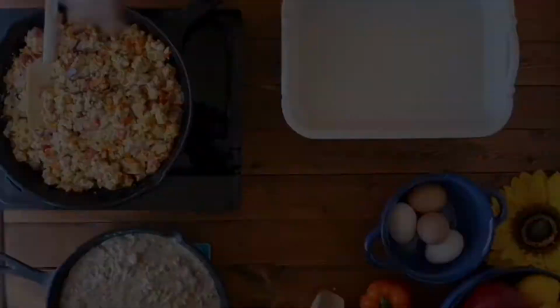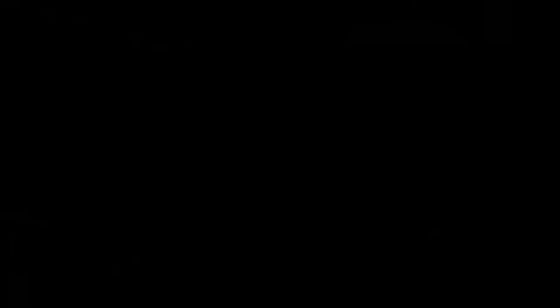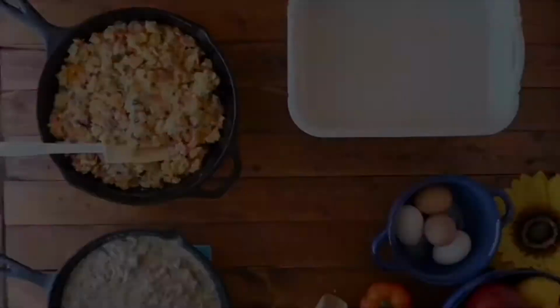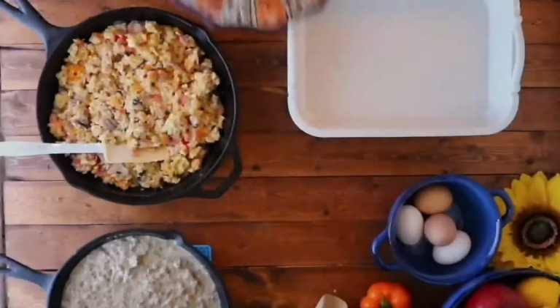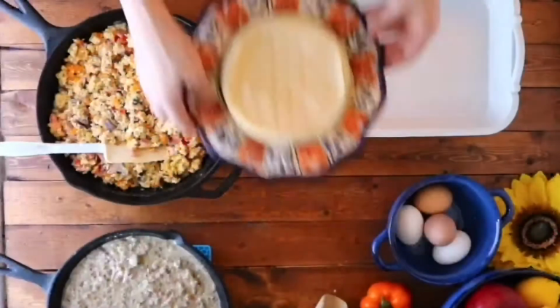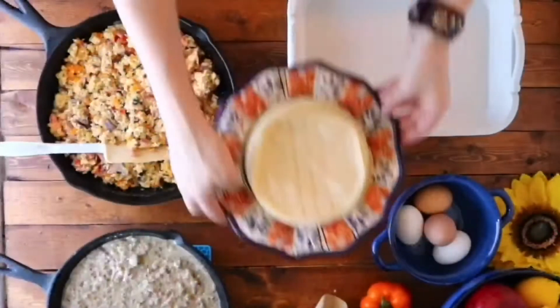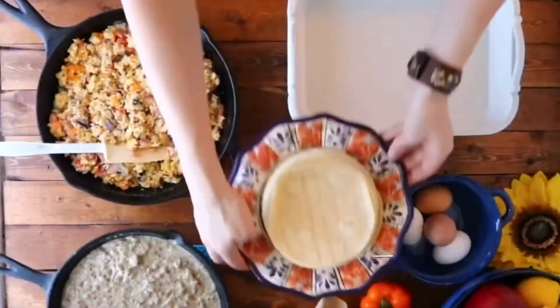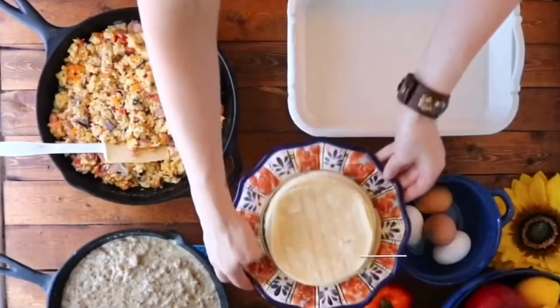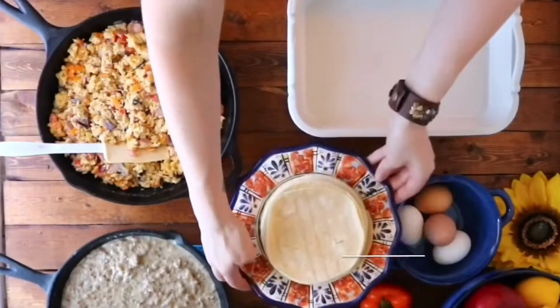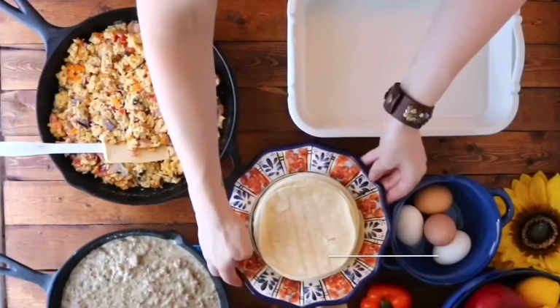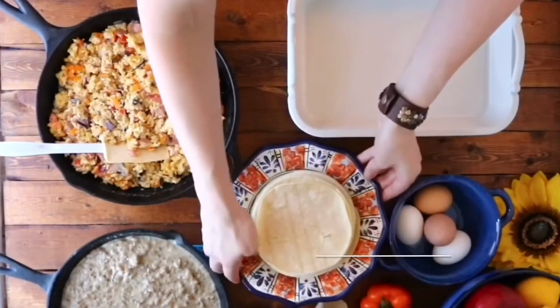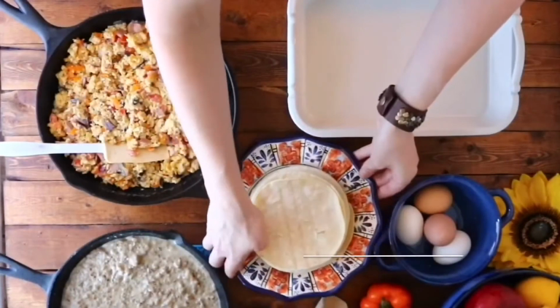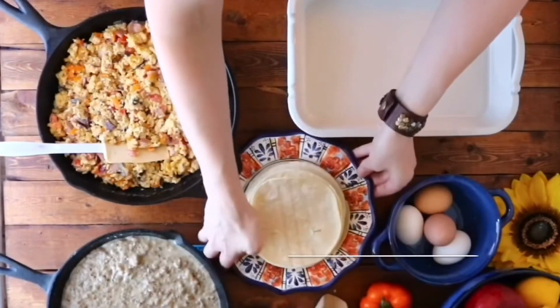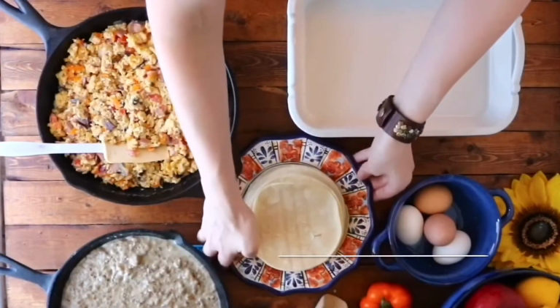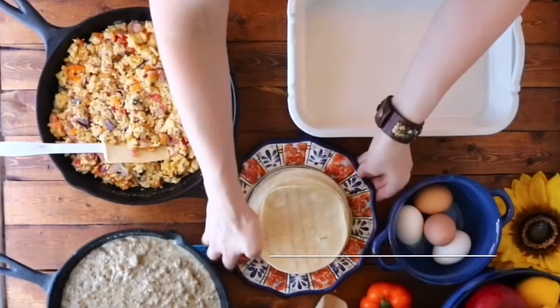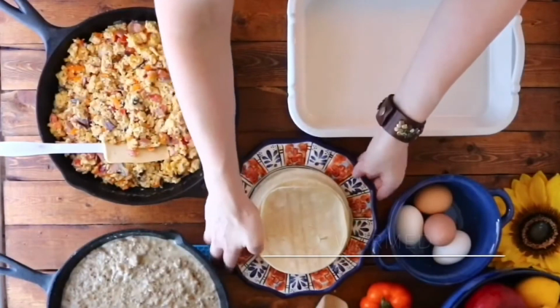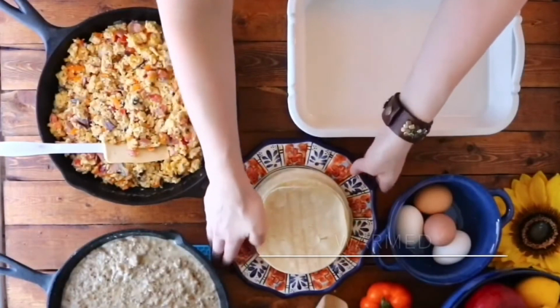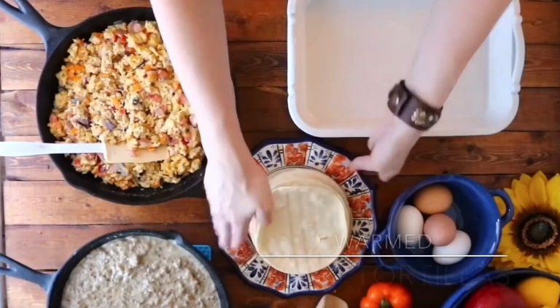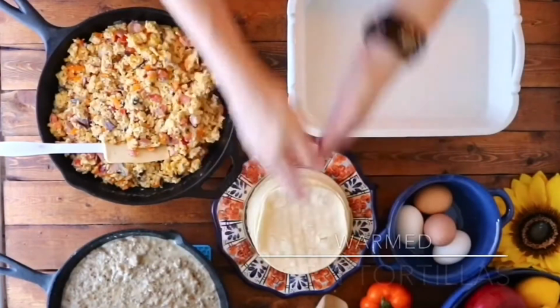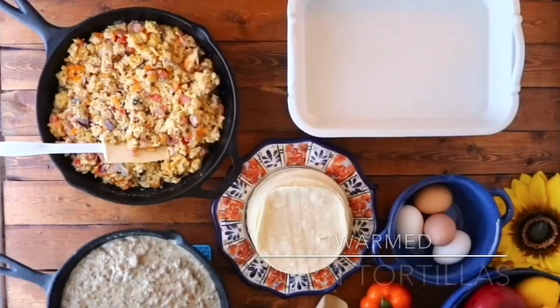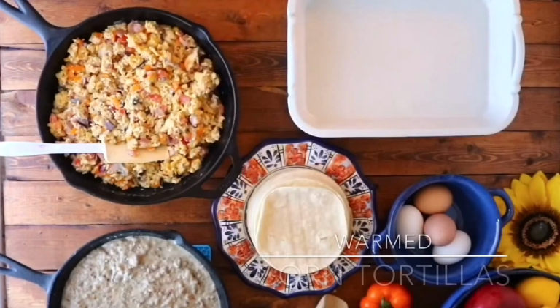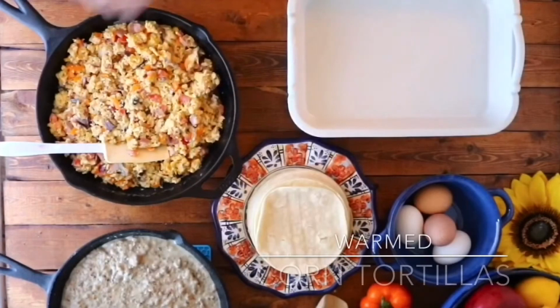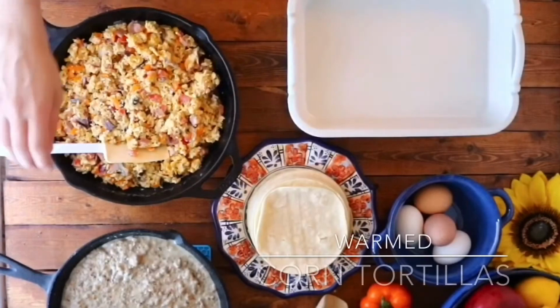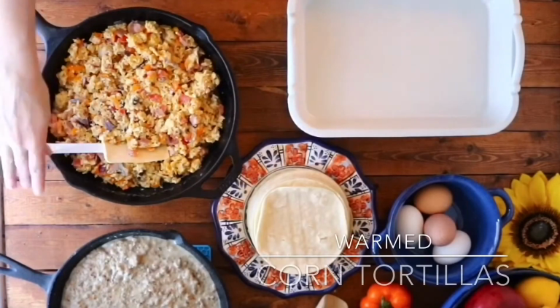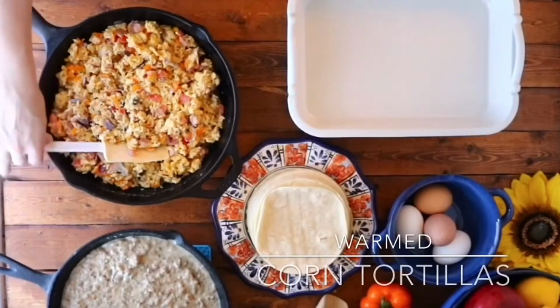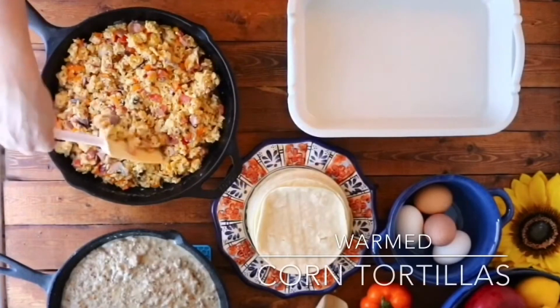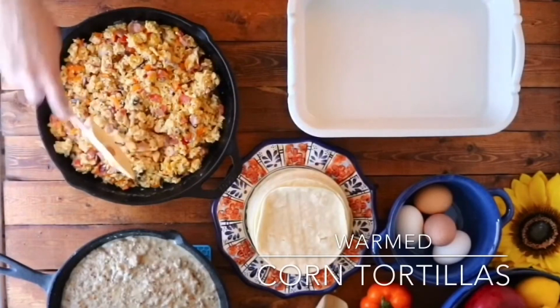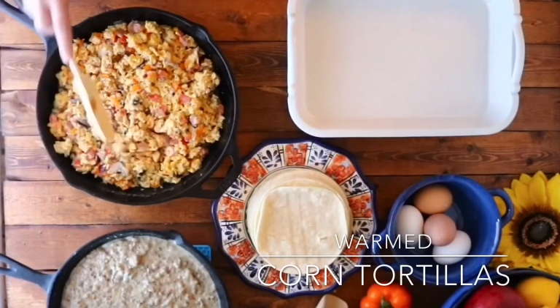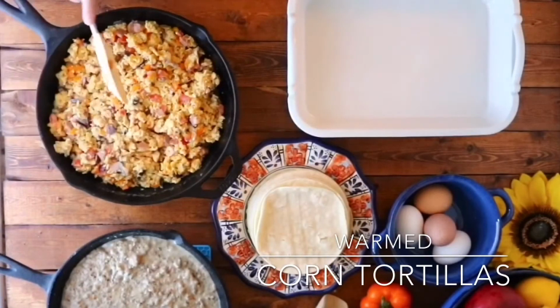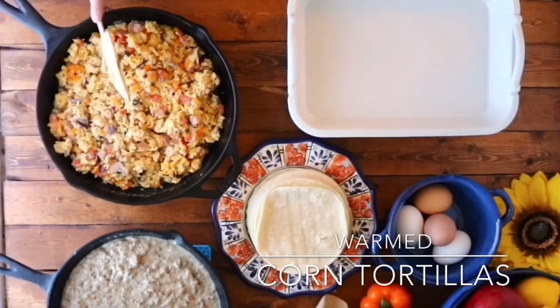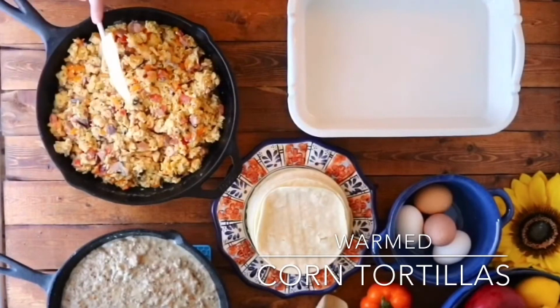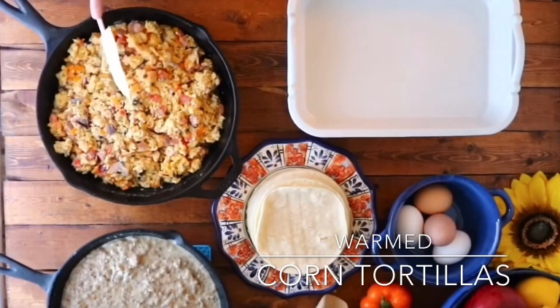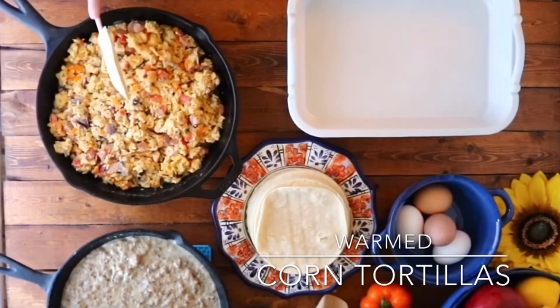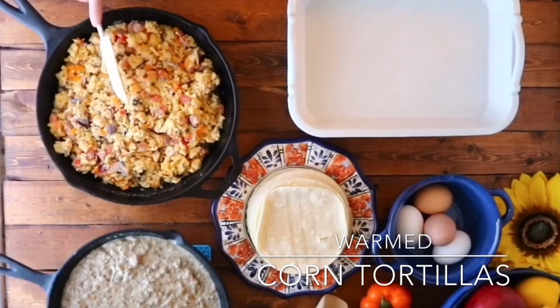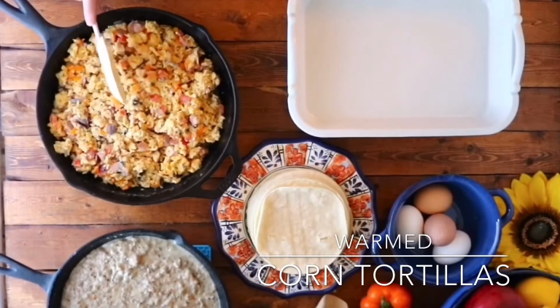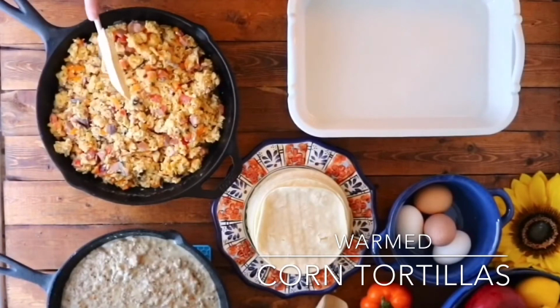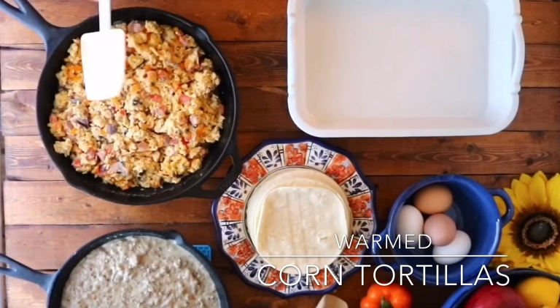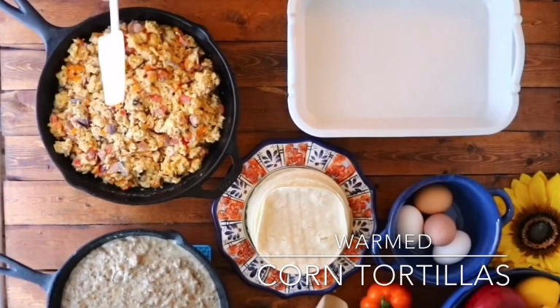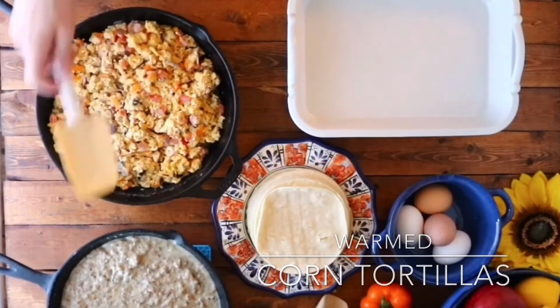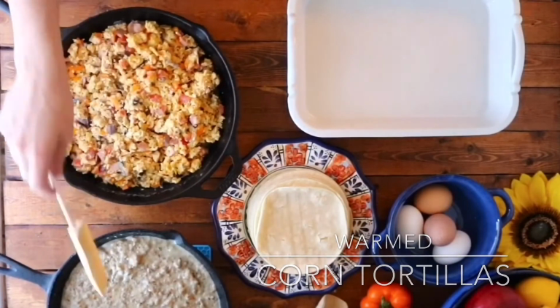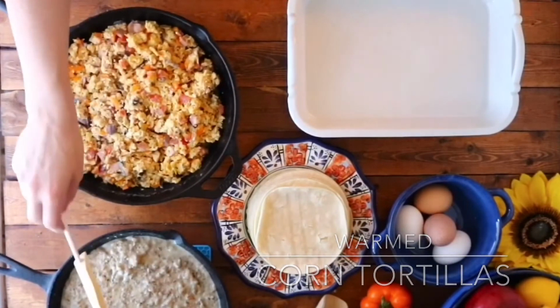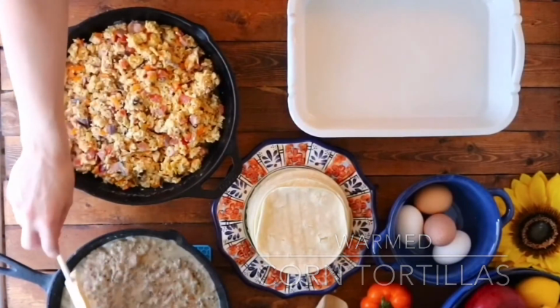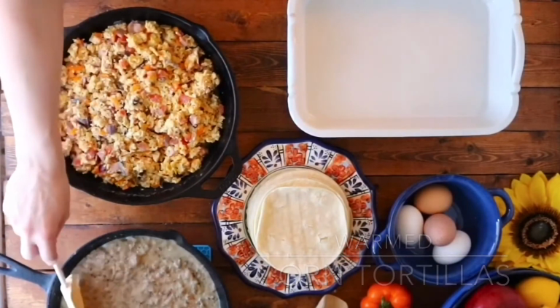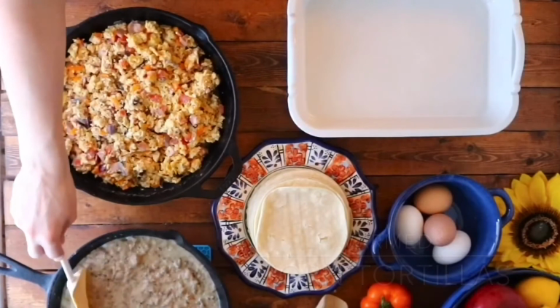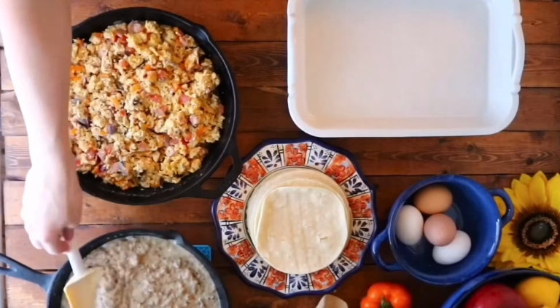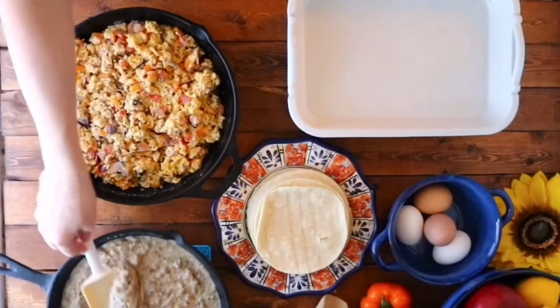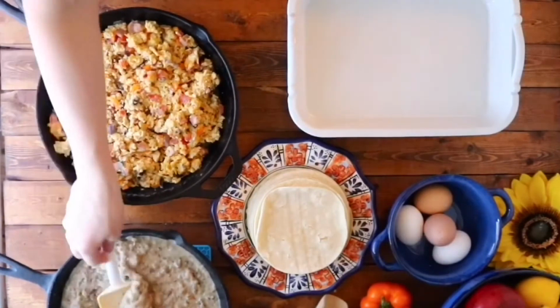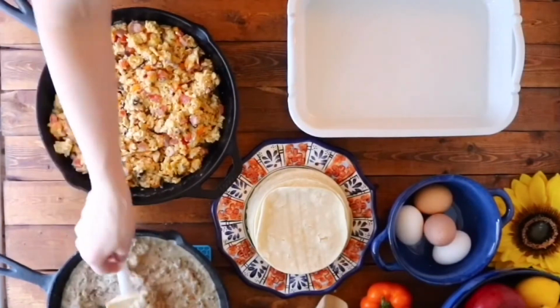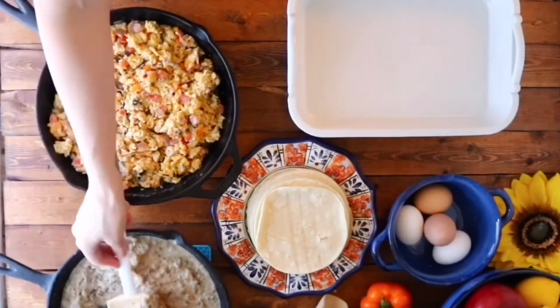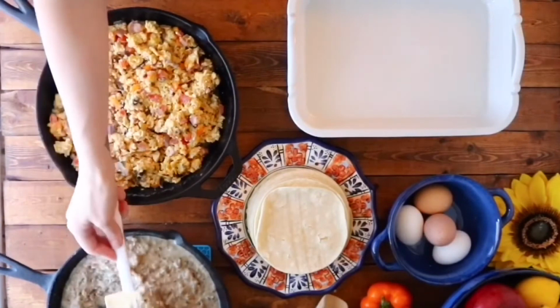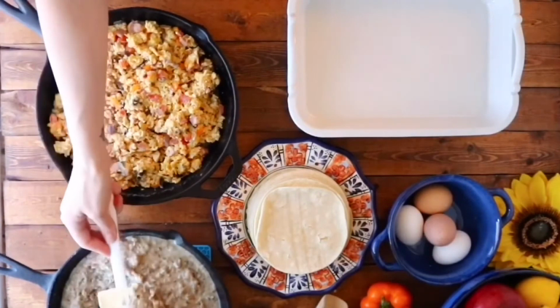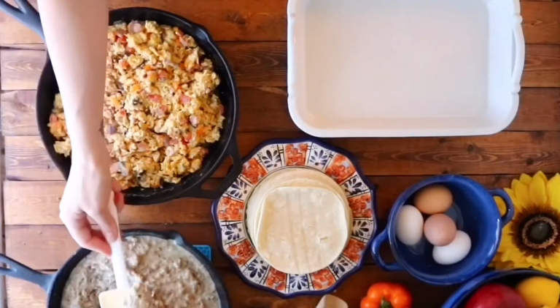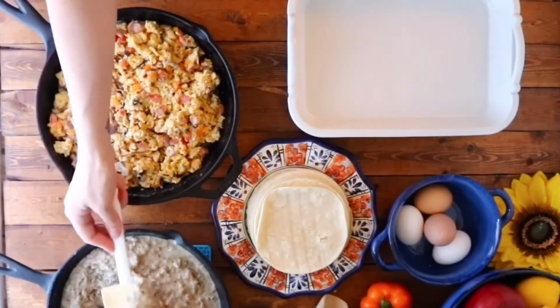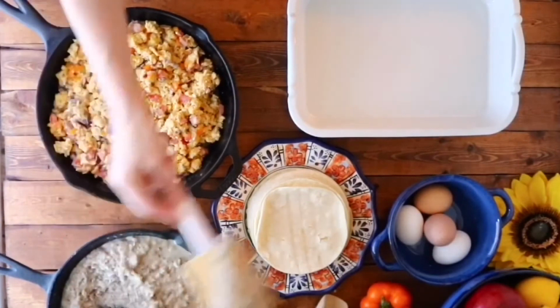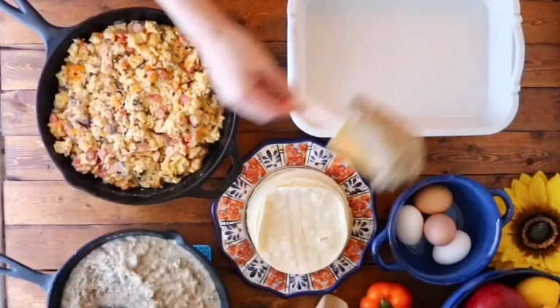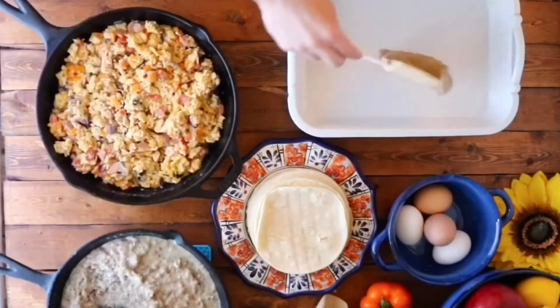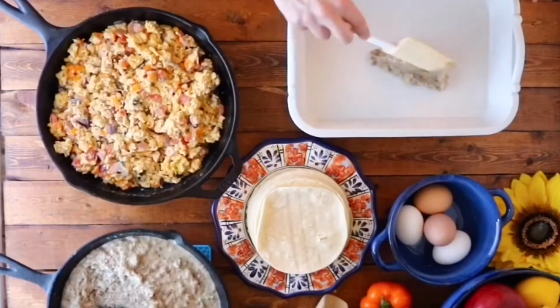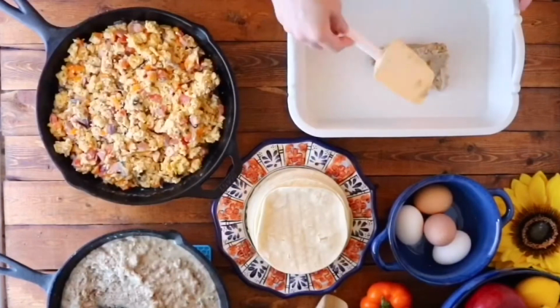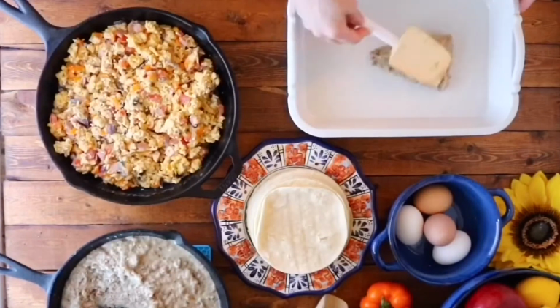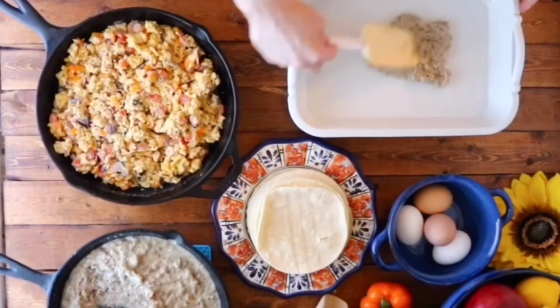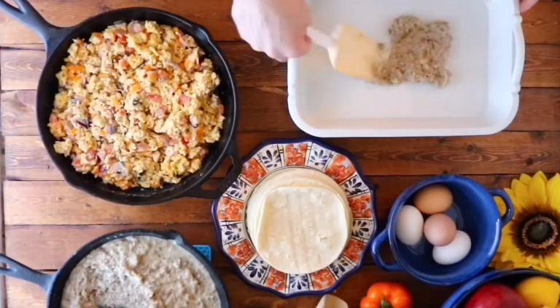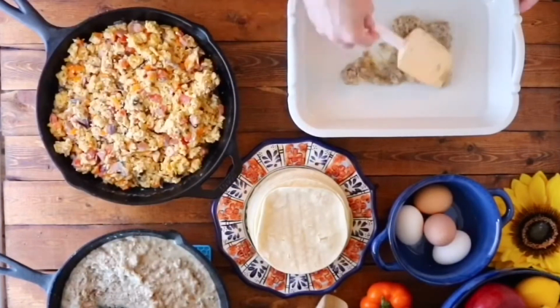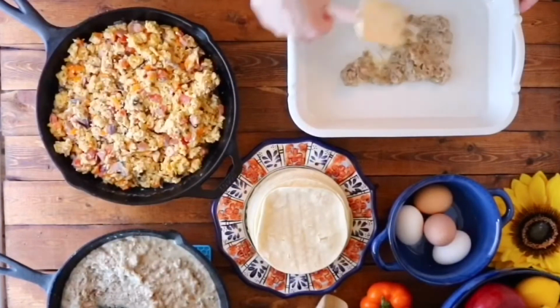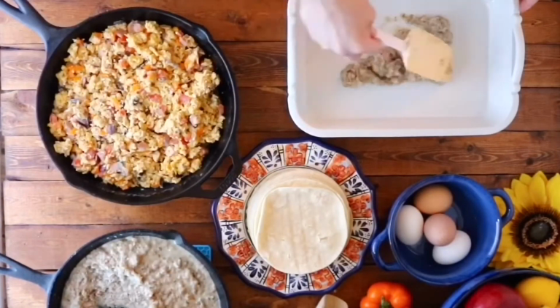And now we need our warm tortillas. I just wrapped them in a damp paper towel and microwaved them for about 30 seconds.